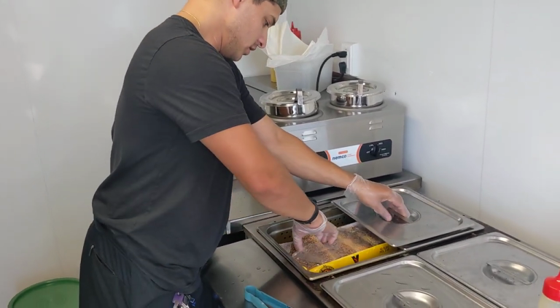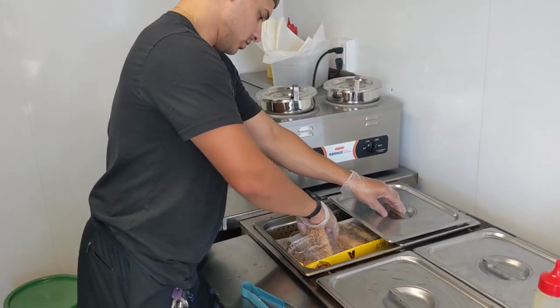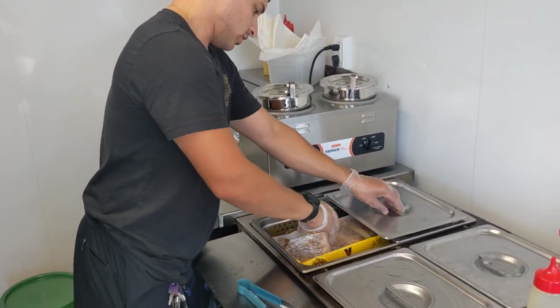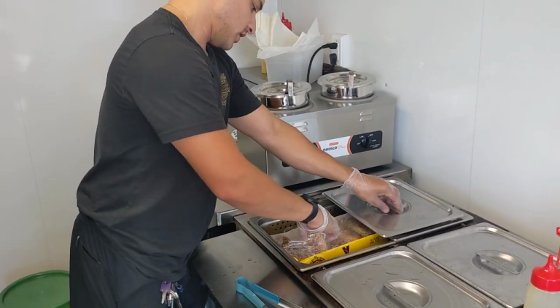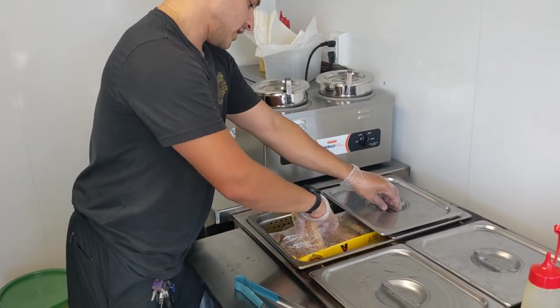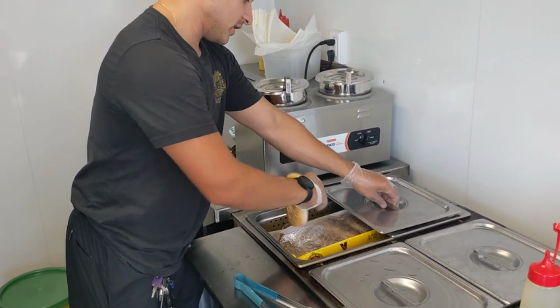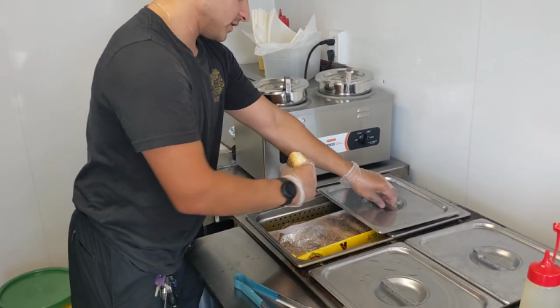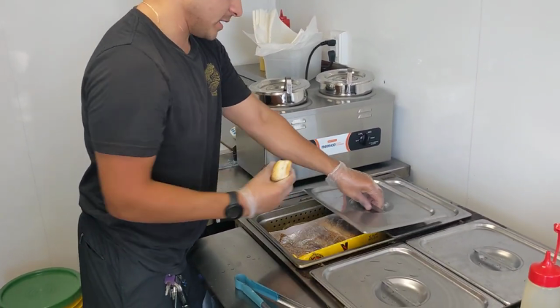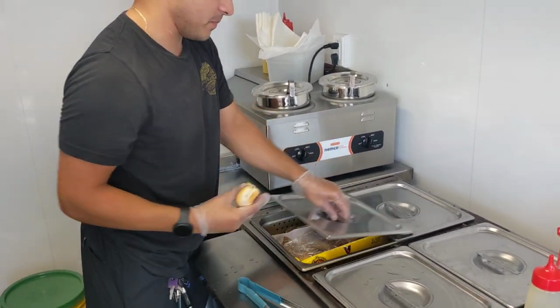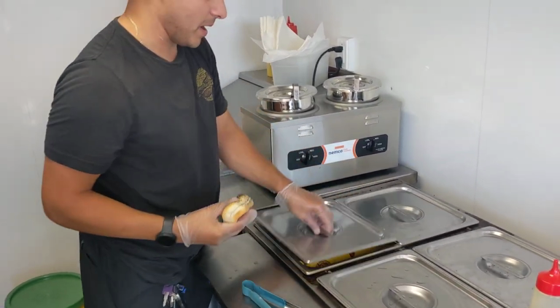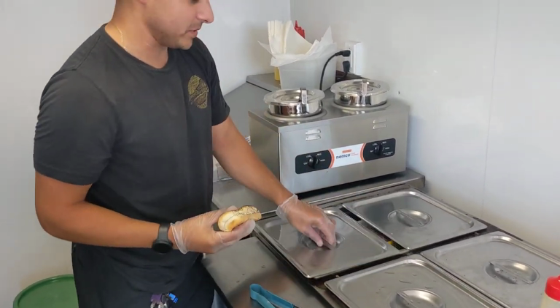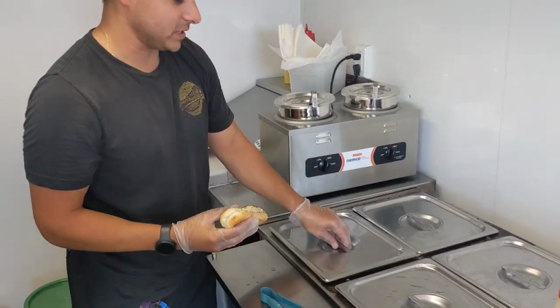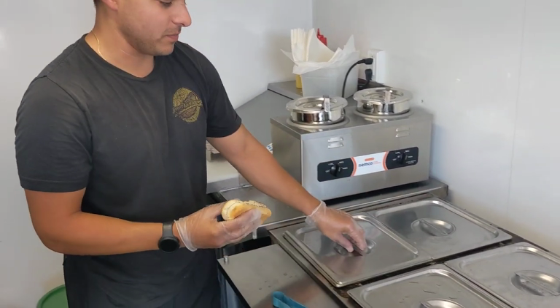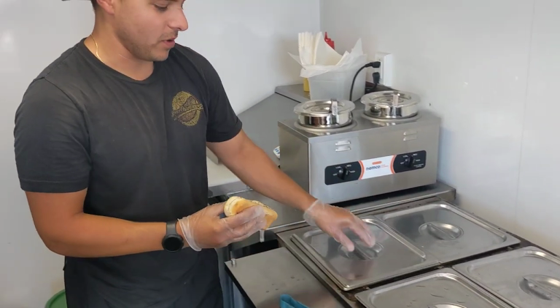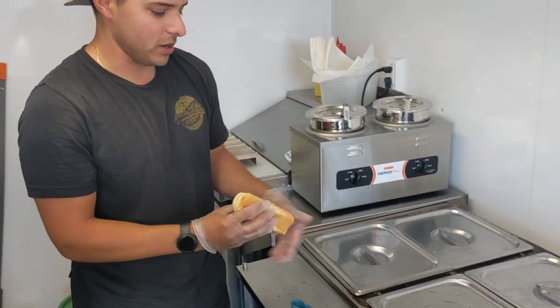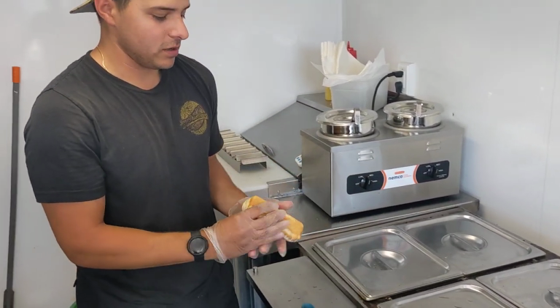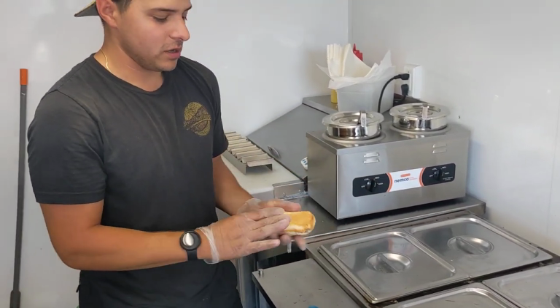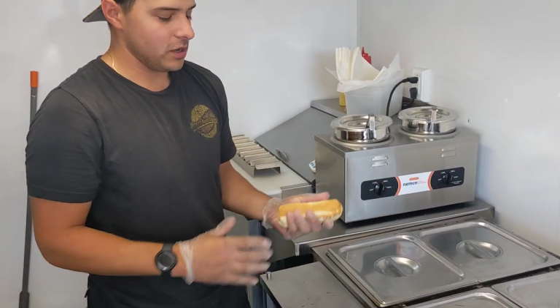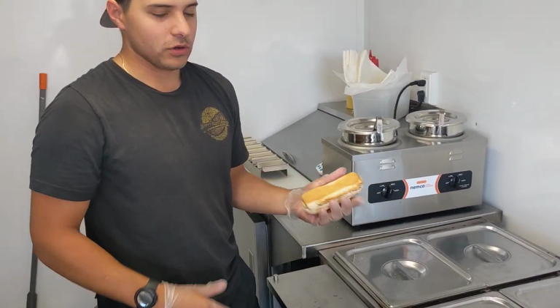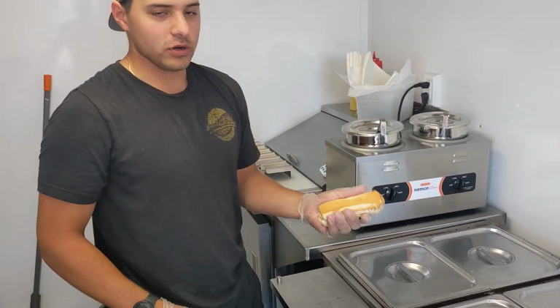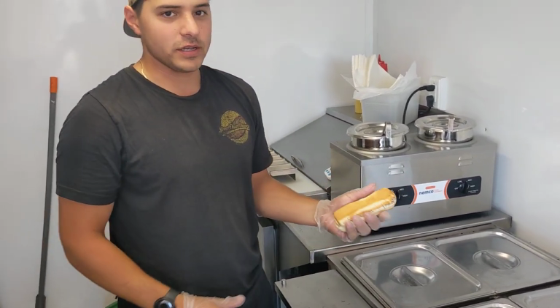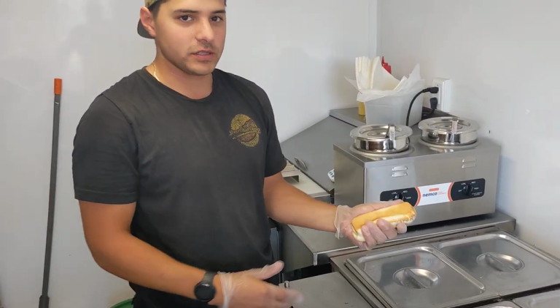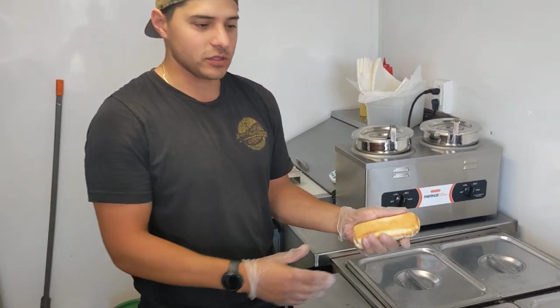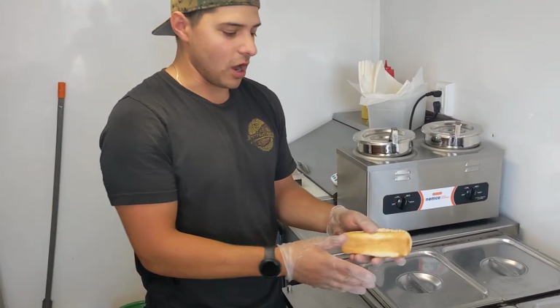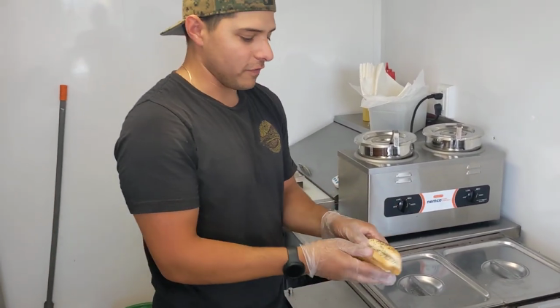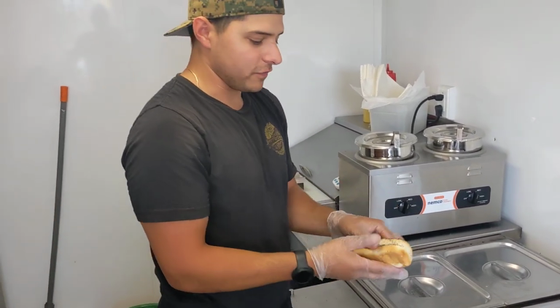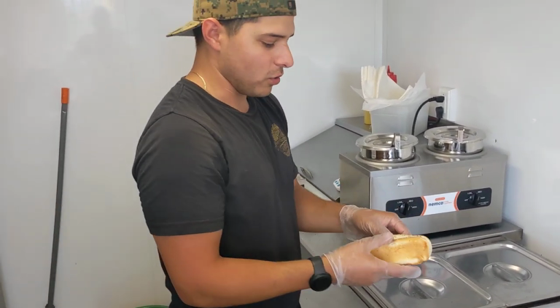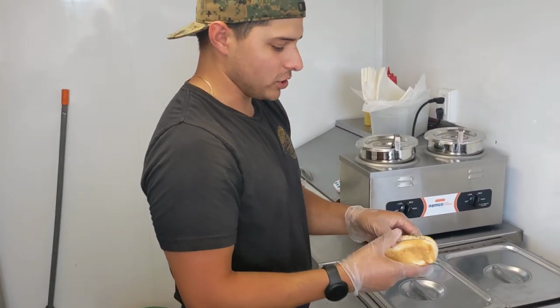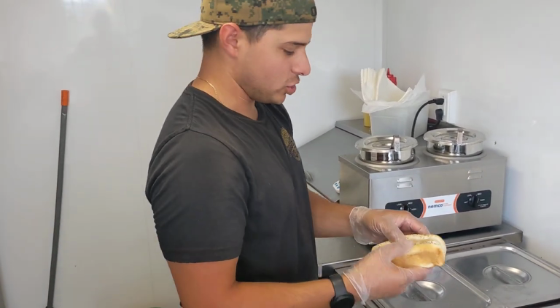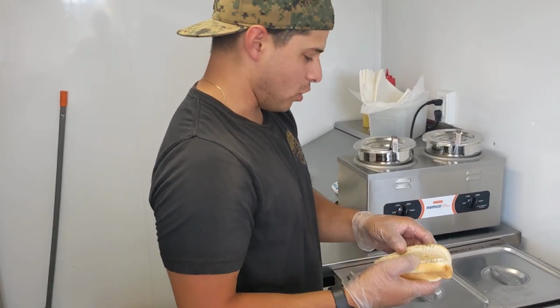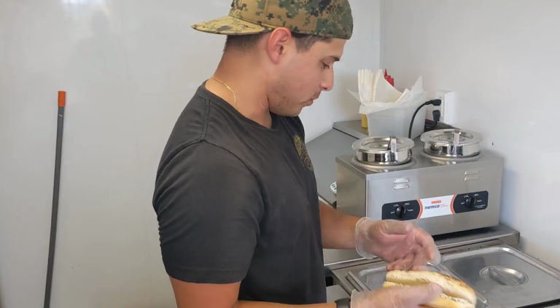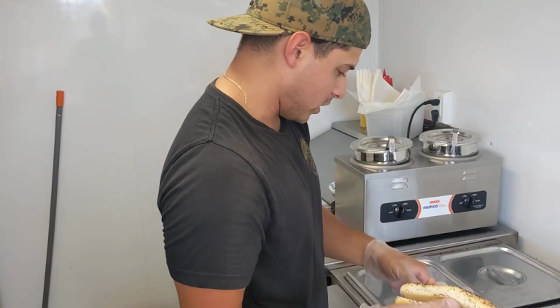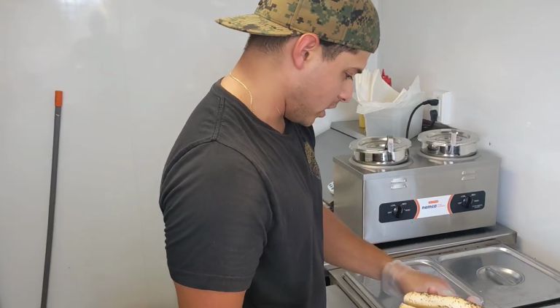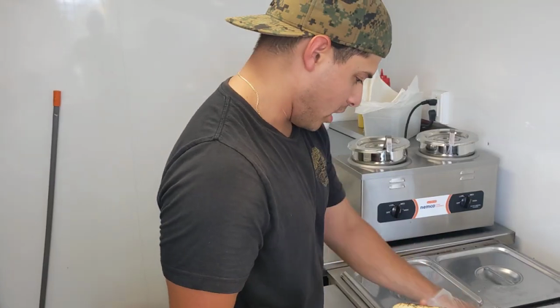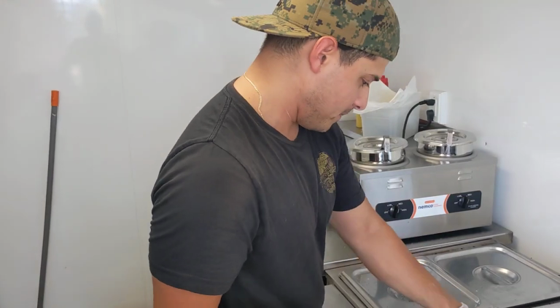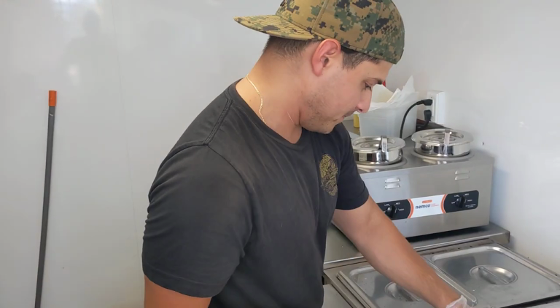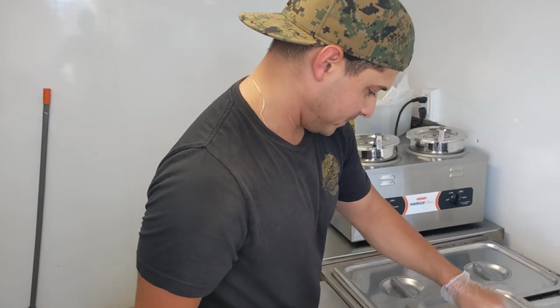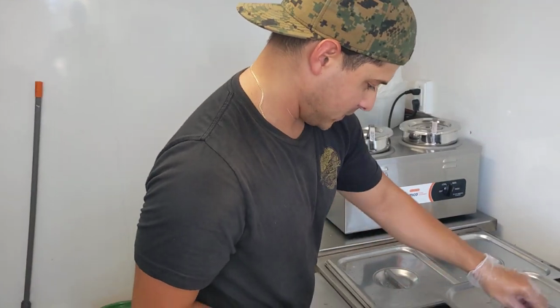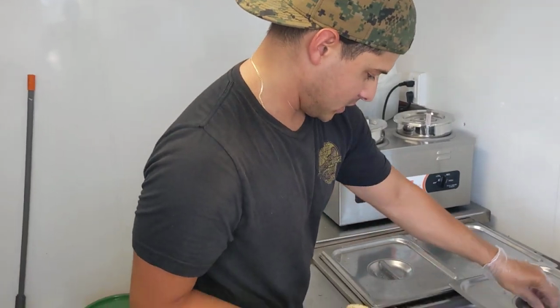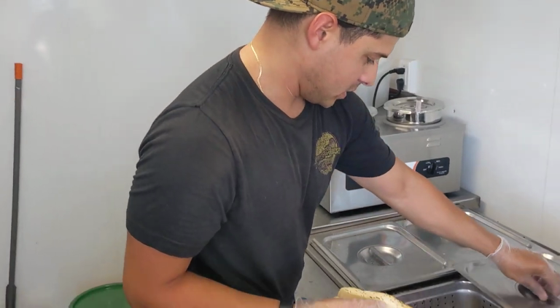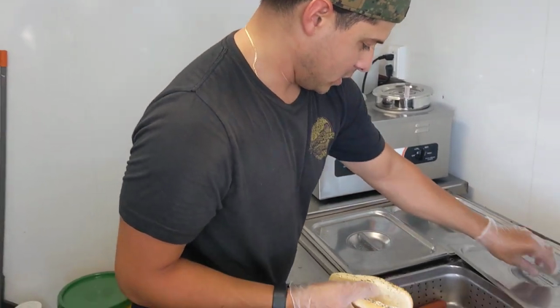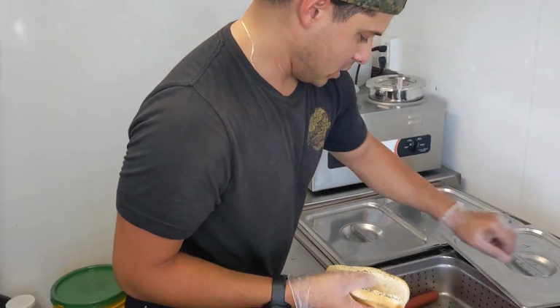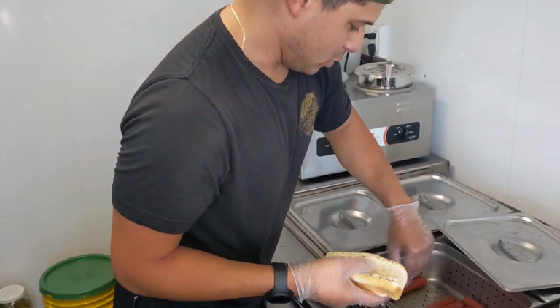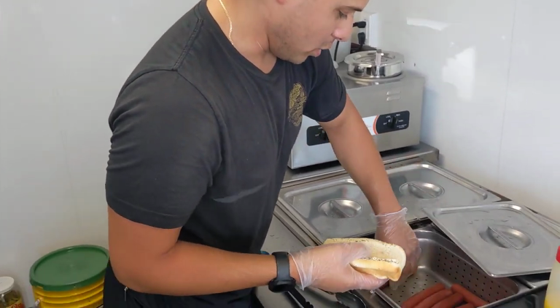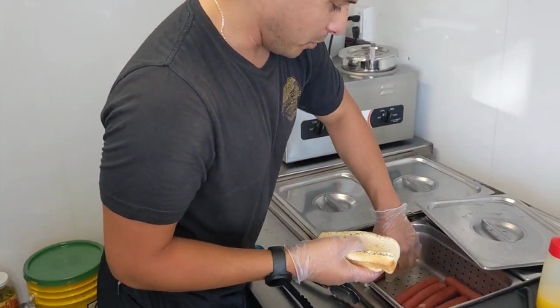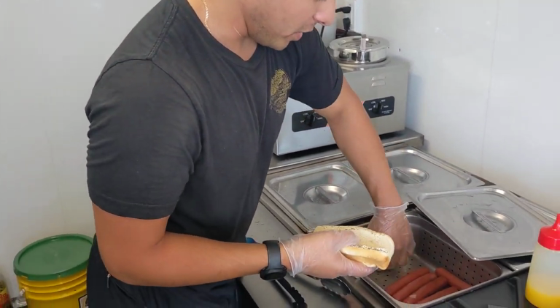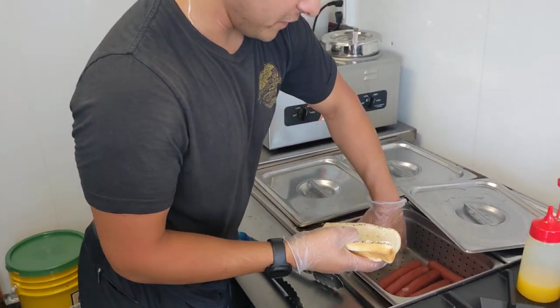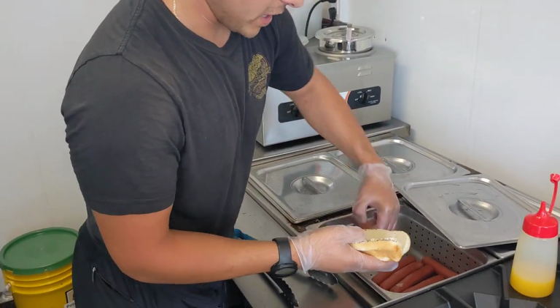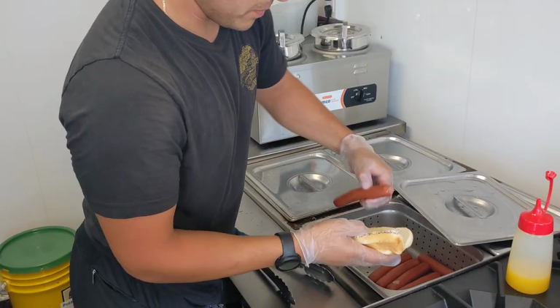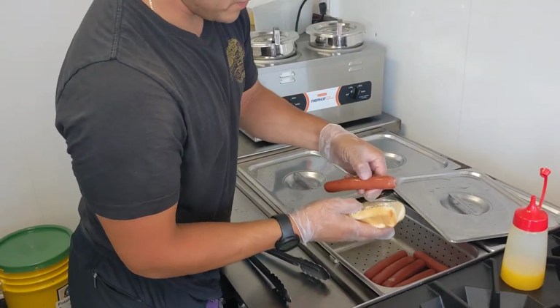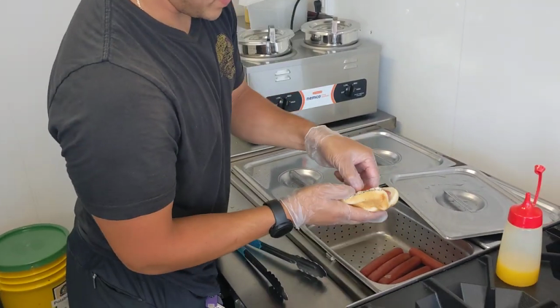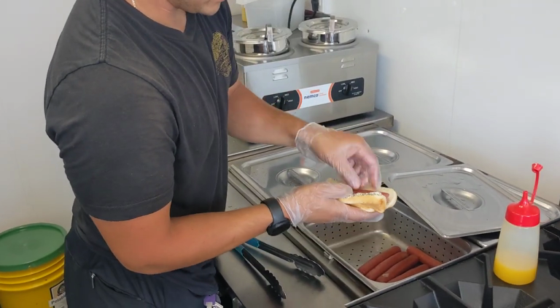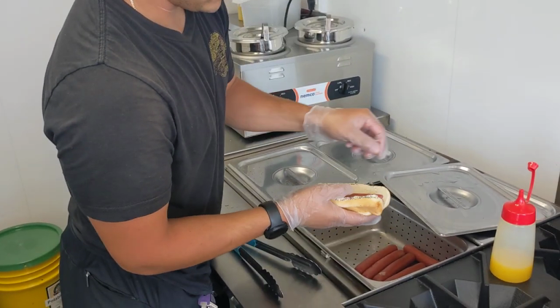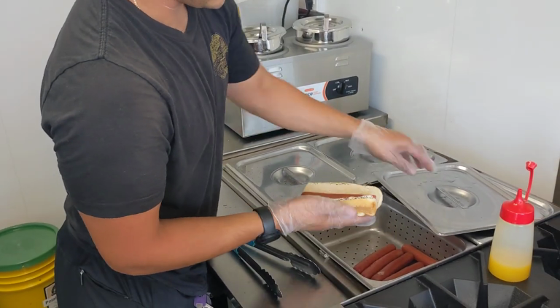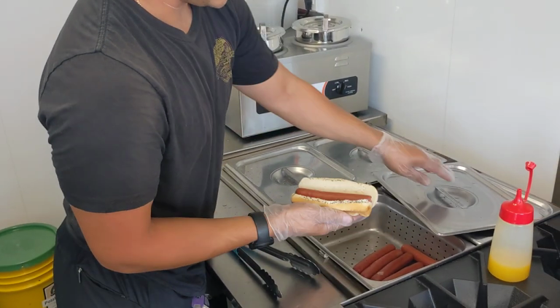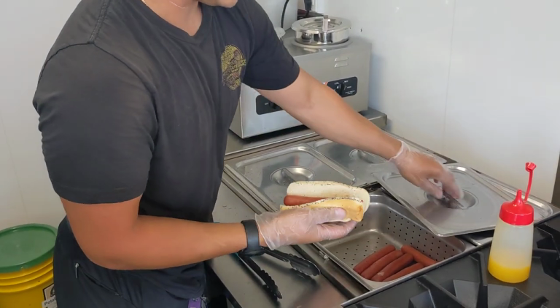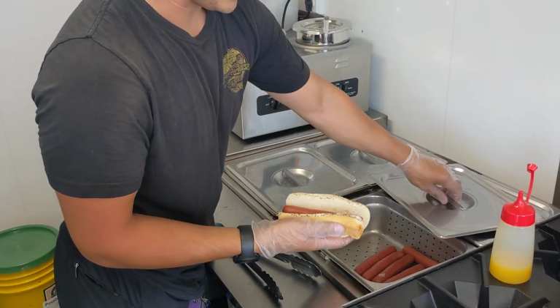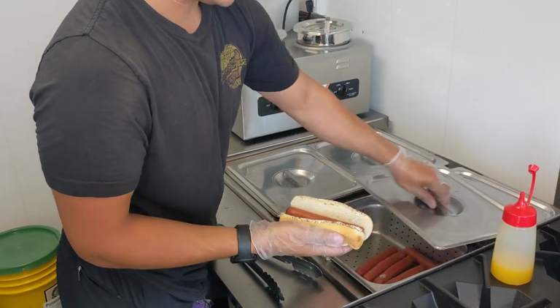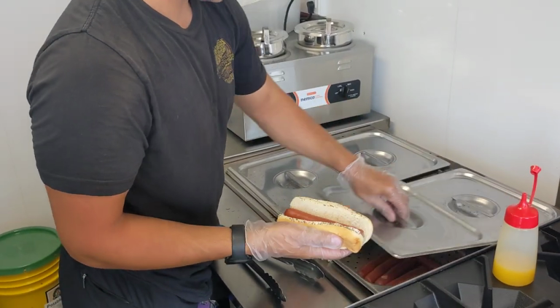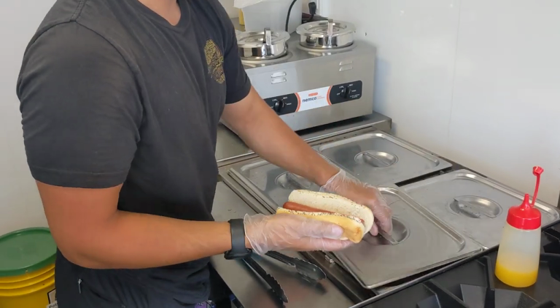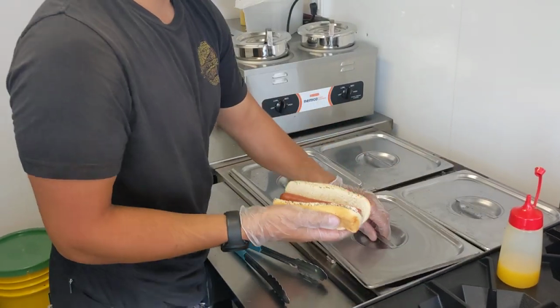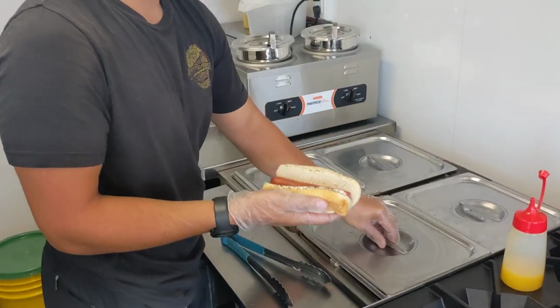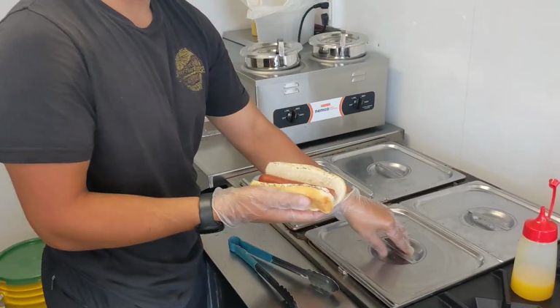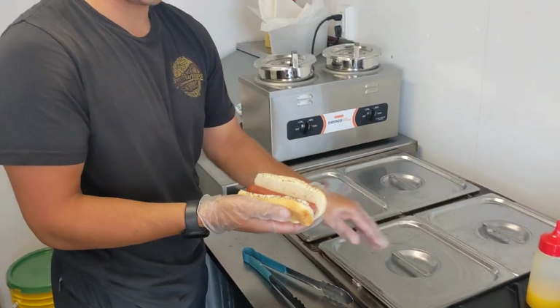We're going to take a steamed bun — they're nice and soft, no issue opening up. I'm going to put a Vienna beef hot dog. That's our hot dog of choice.